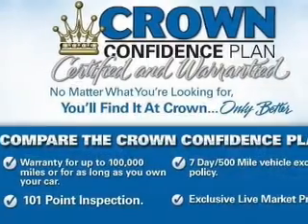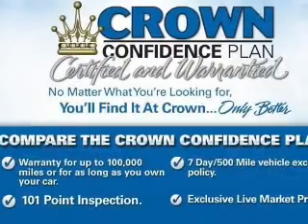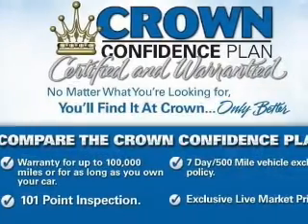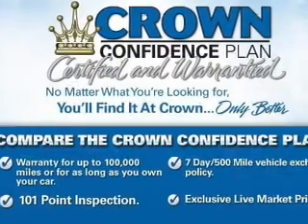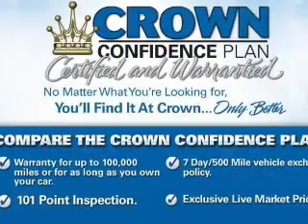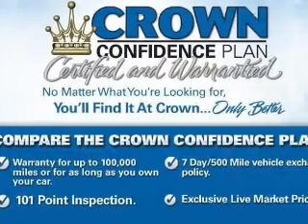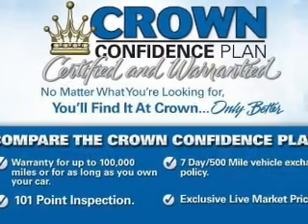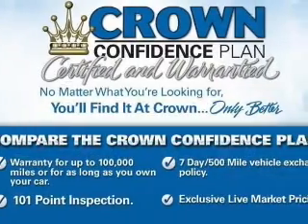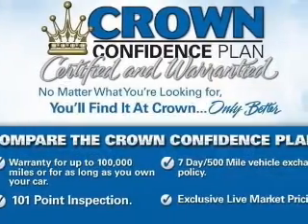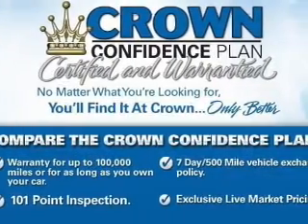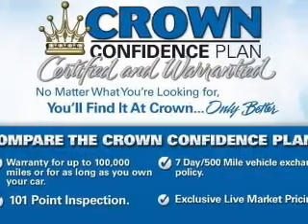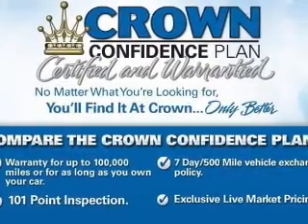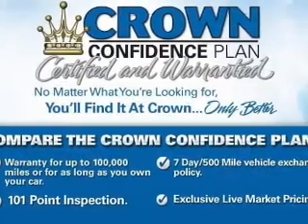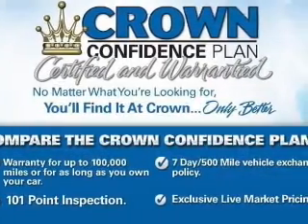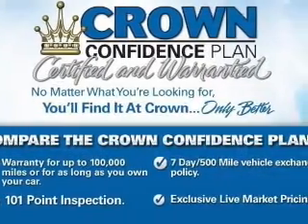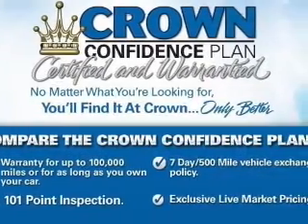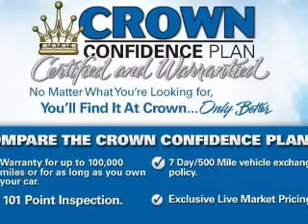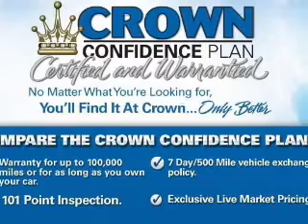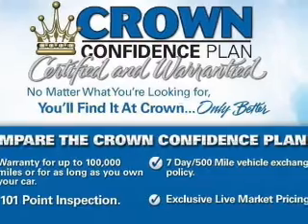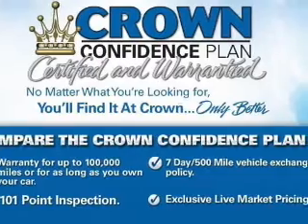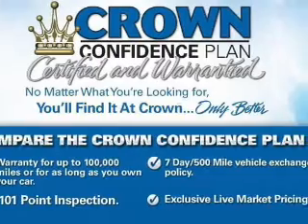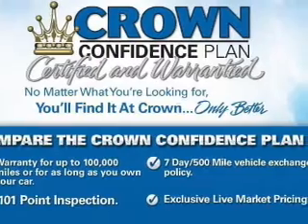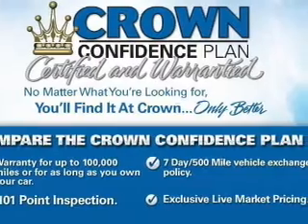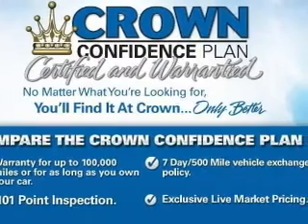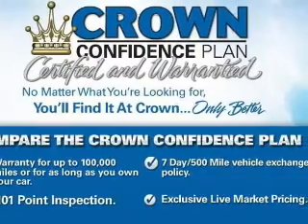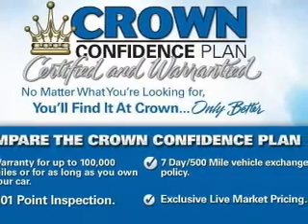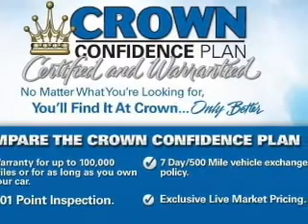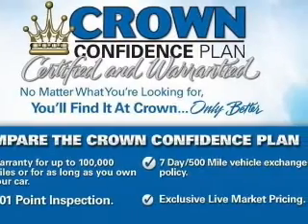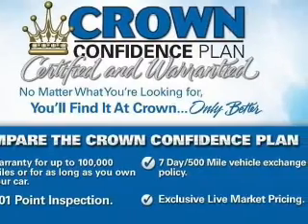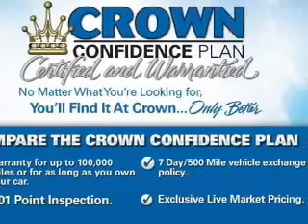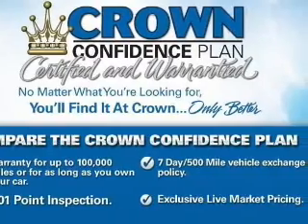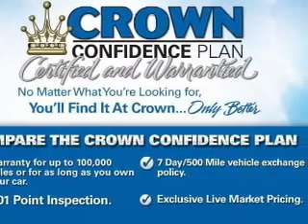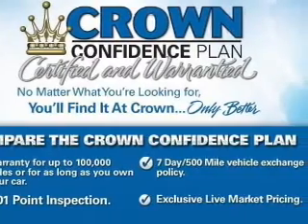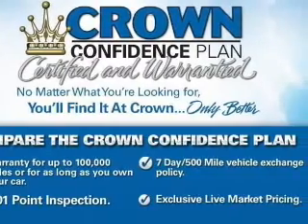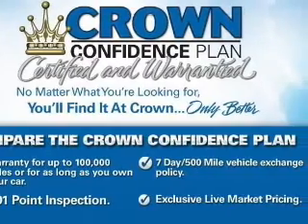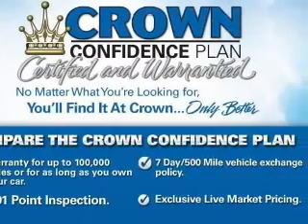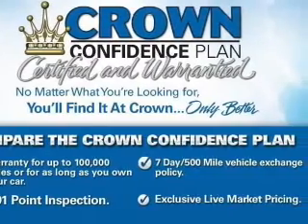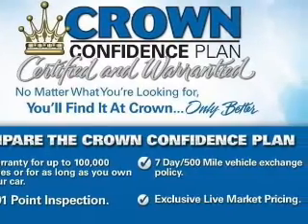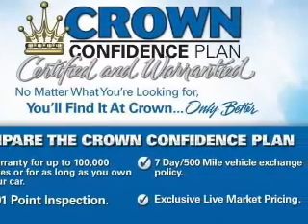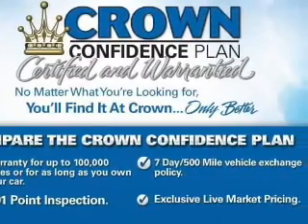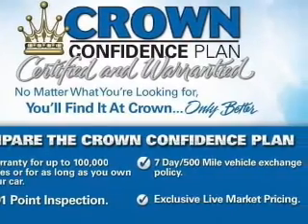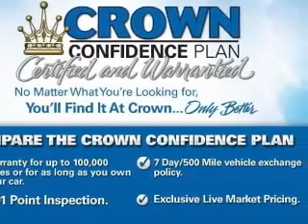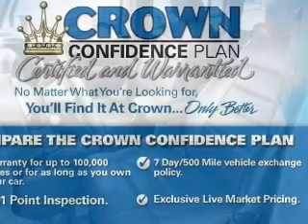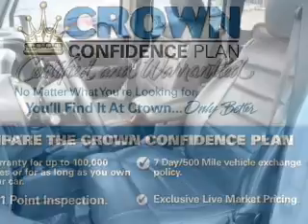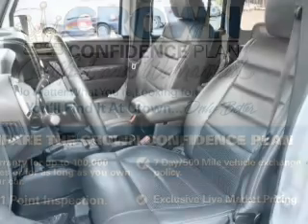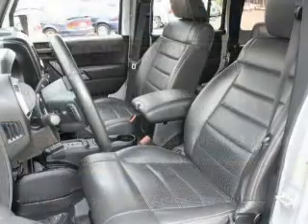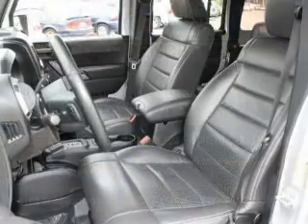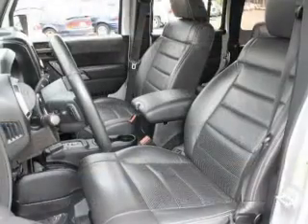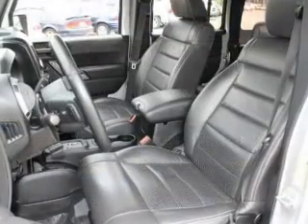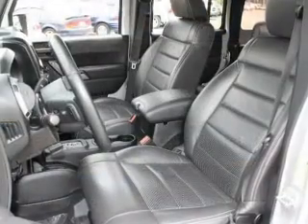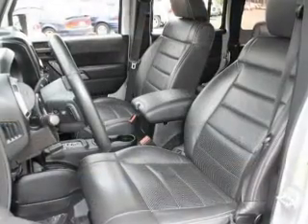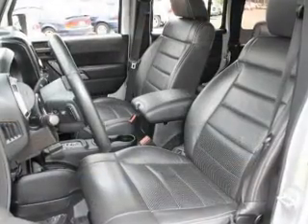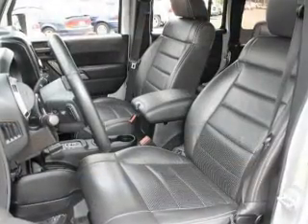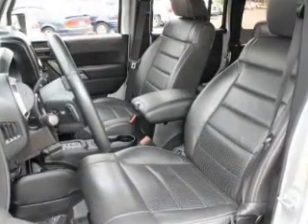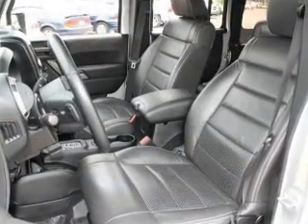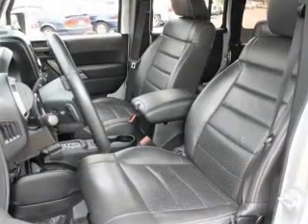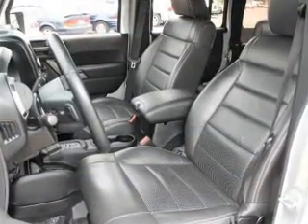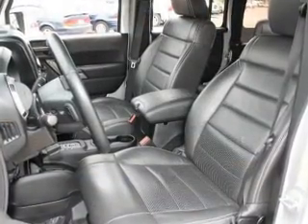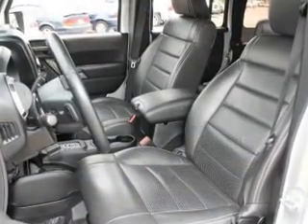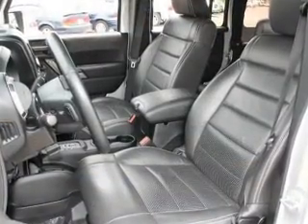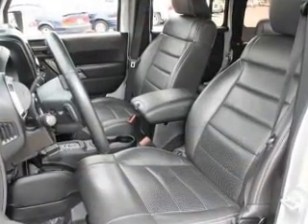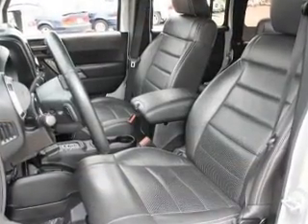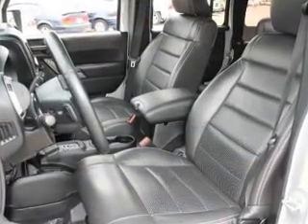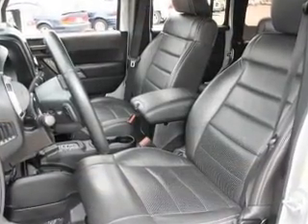Cruise control. An AM-FM stereo with a CD player. Power steering. An adjustable tilt steering wheel. Air conditioning.